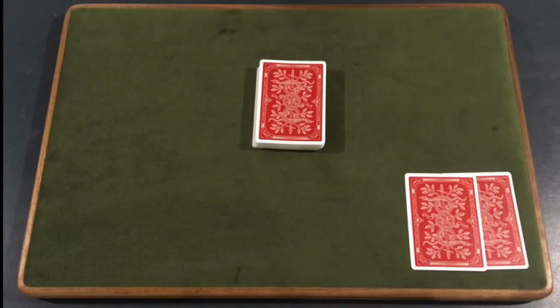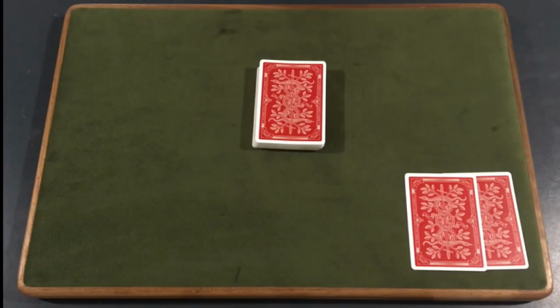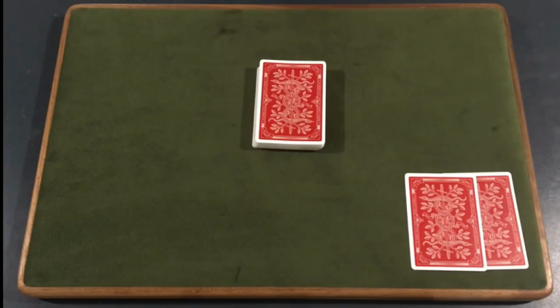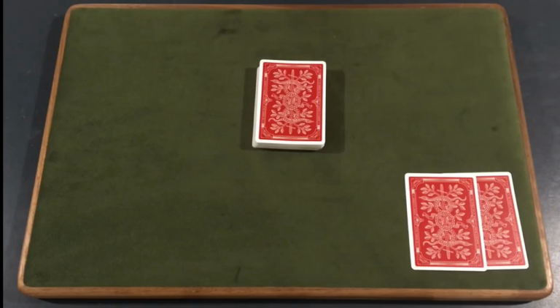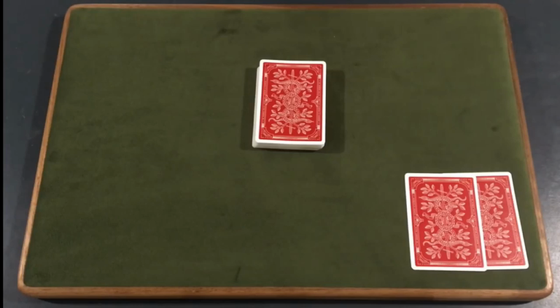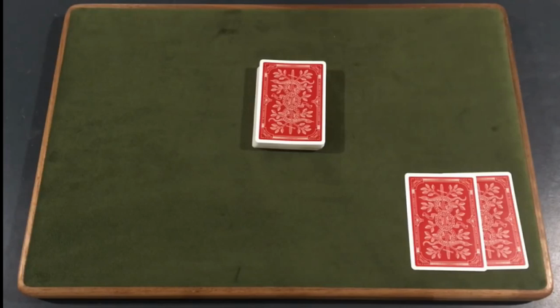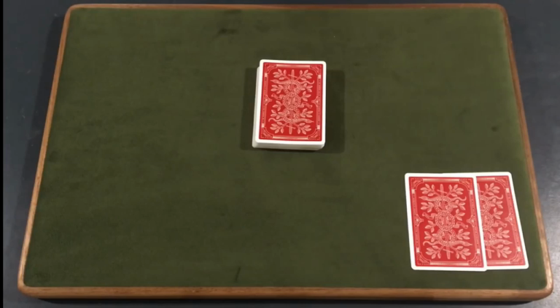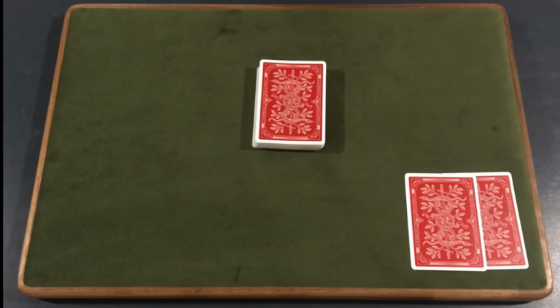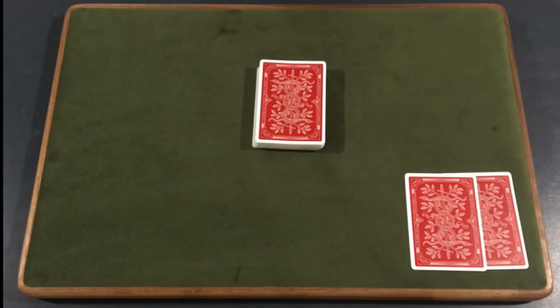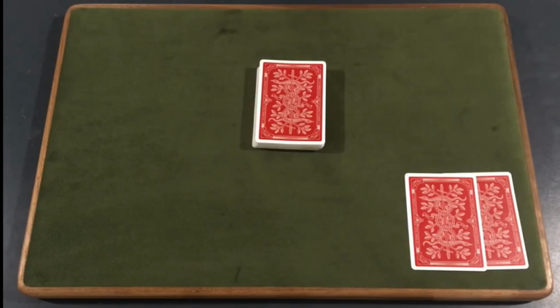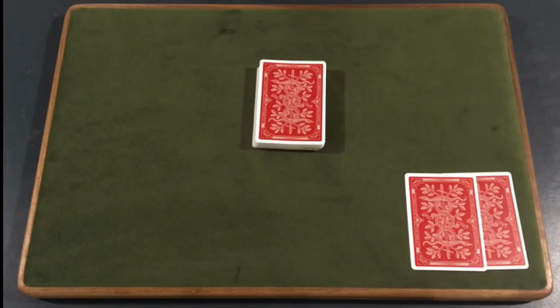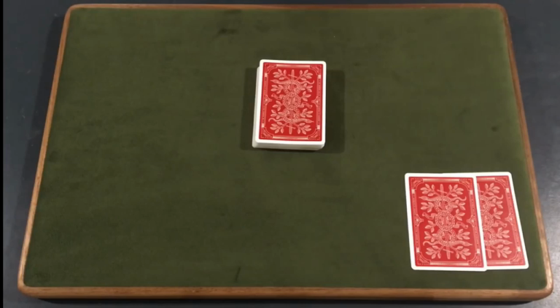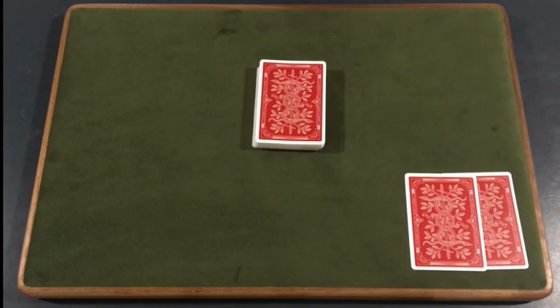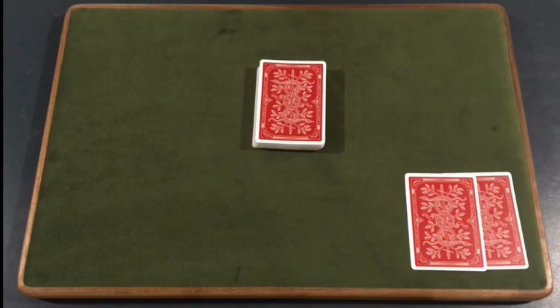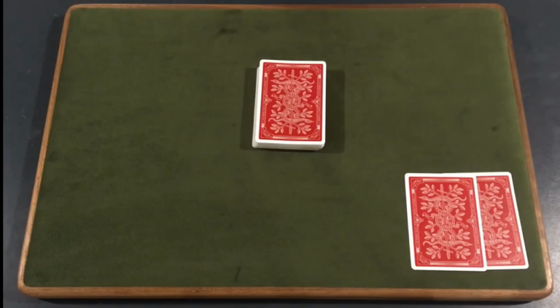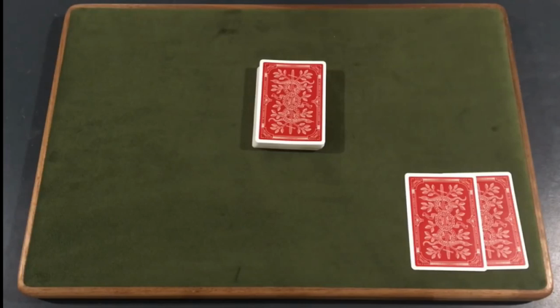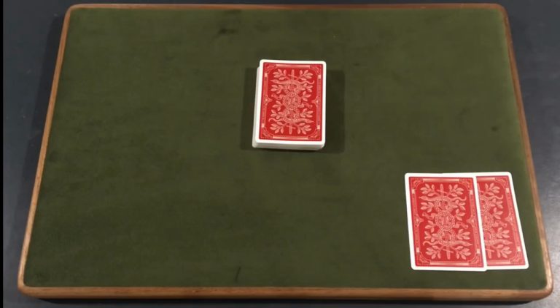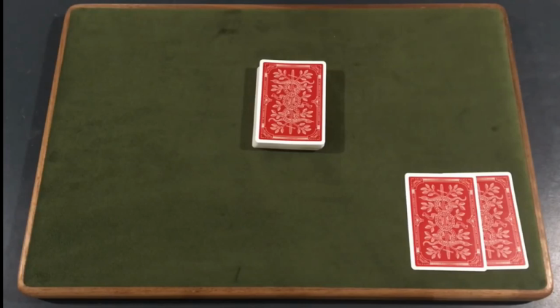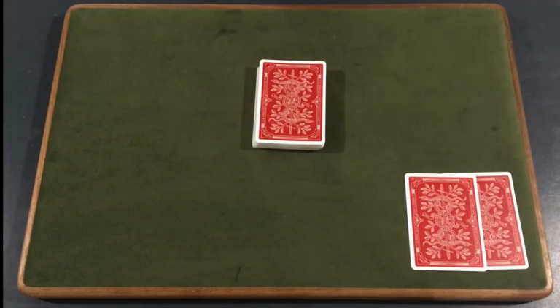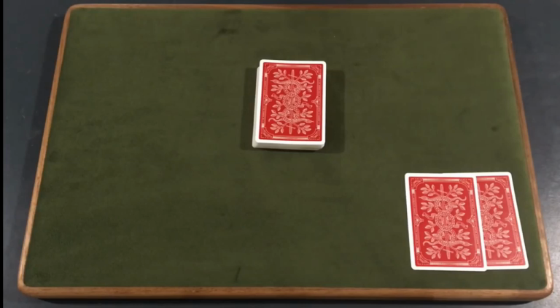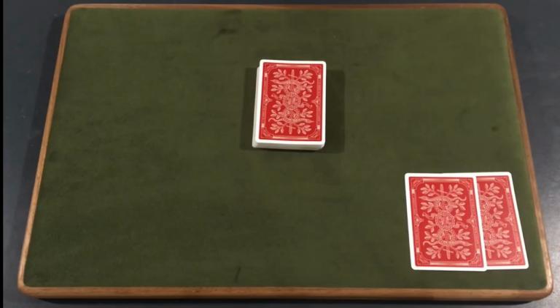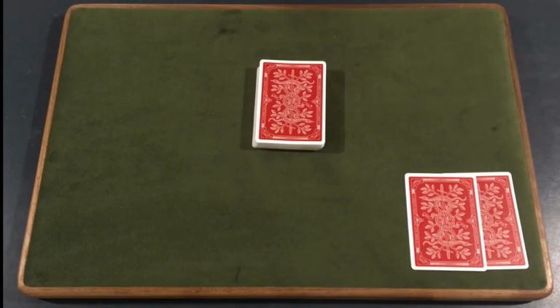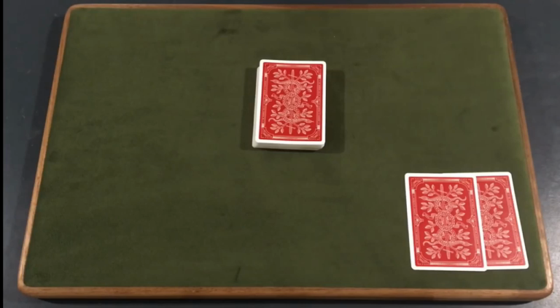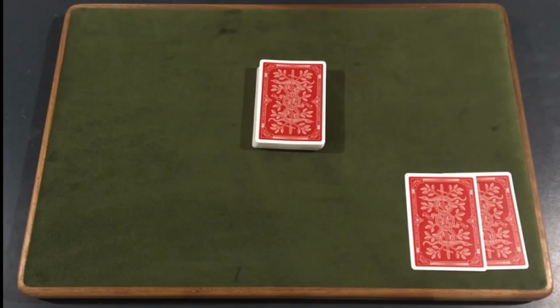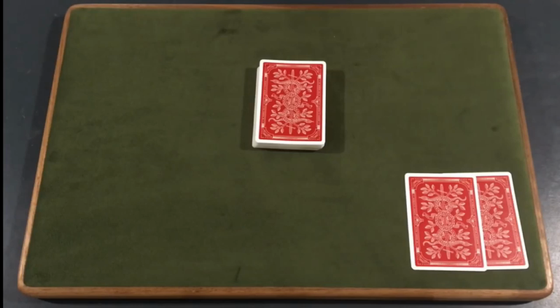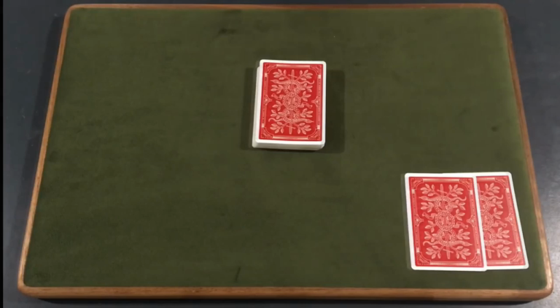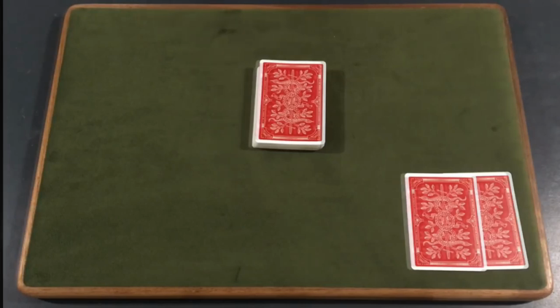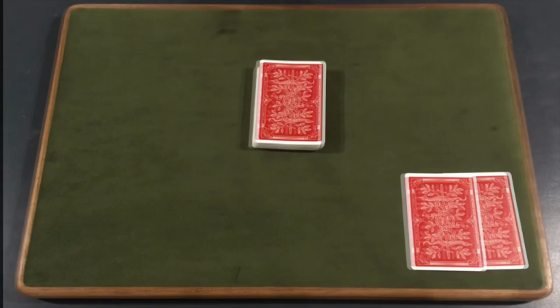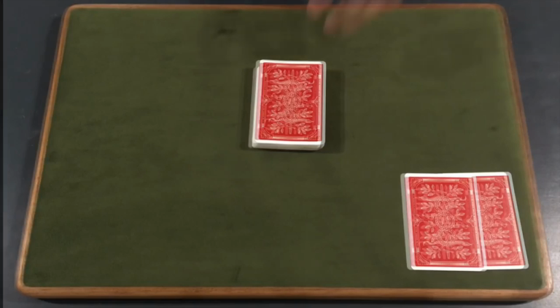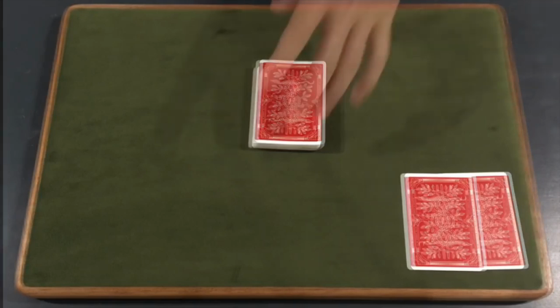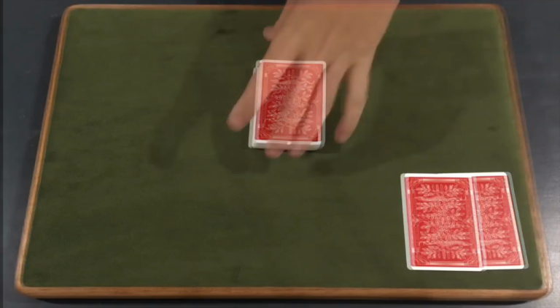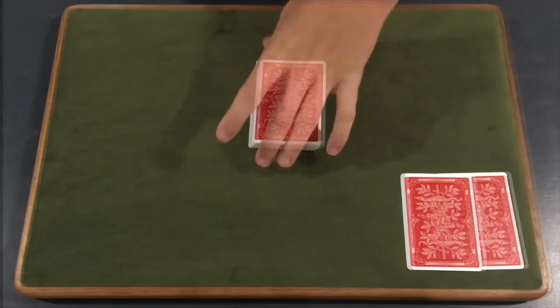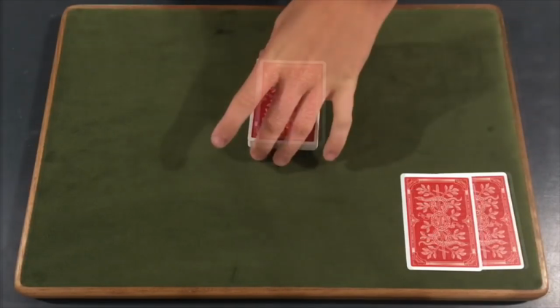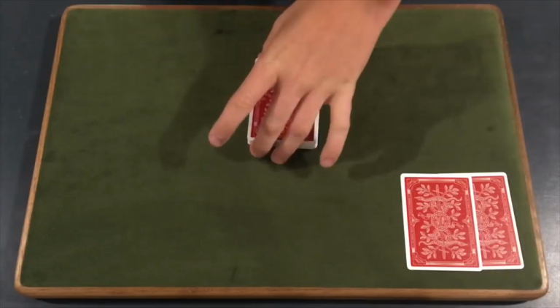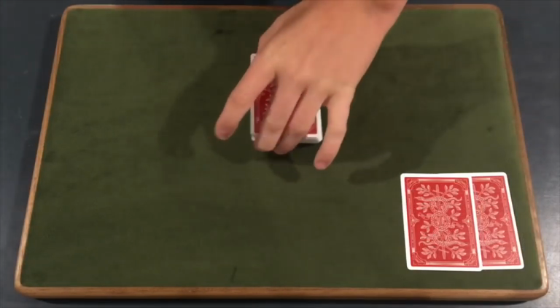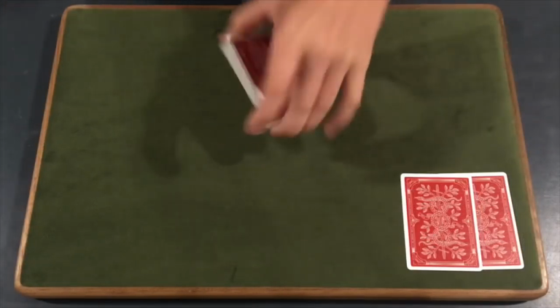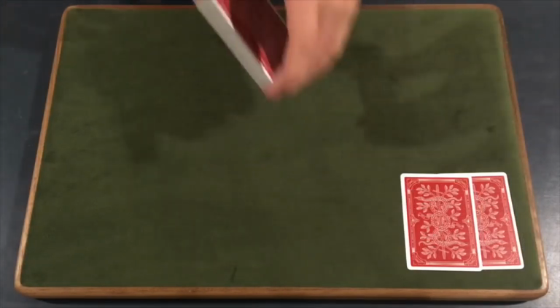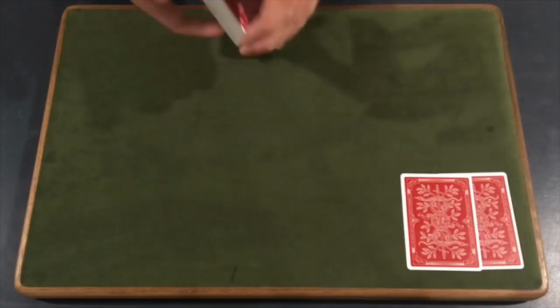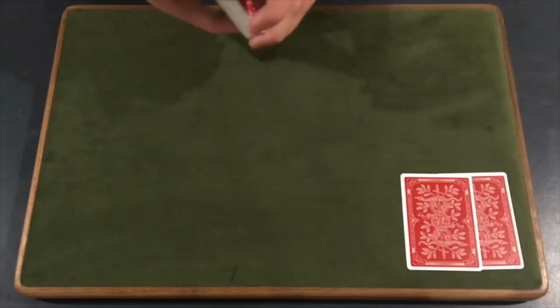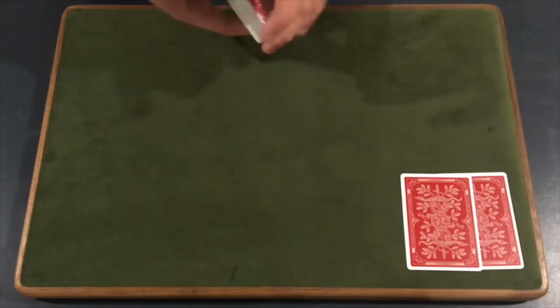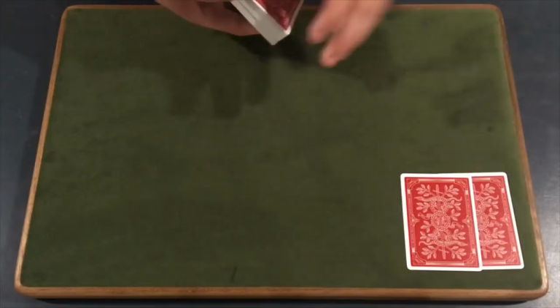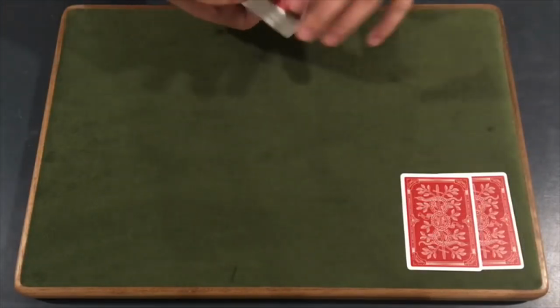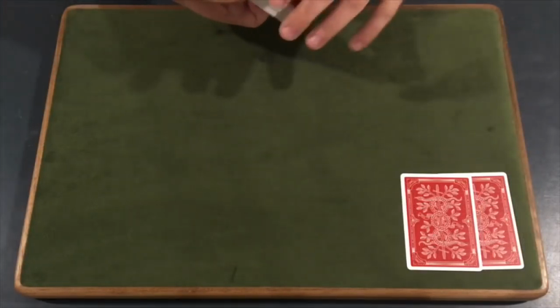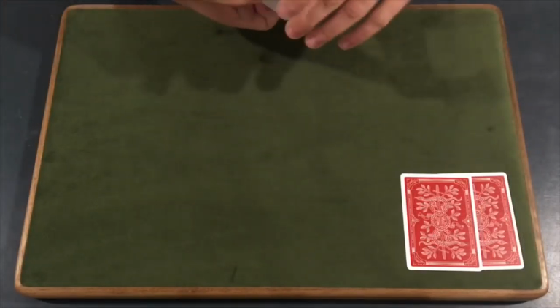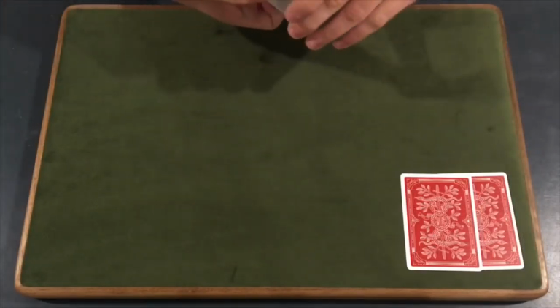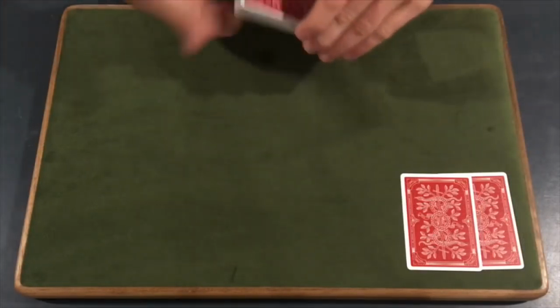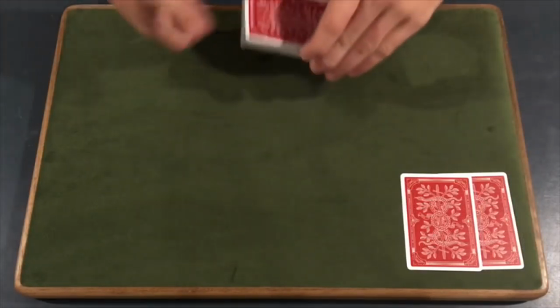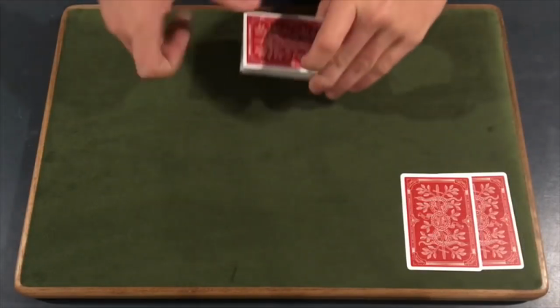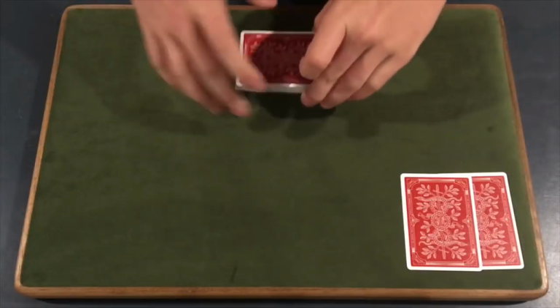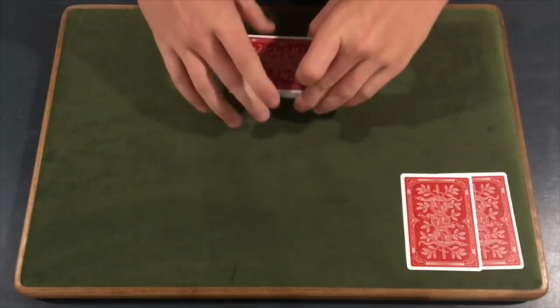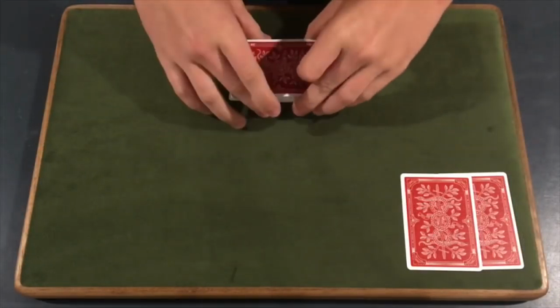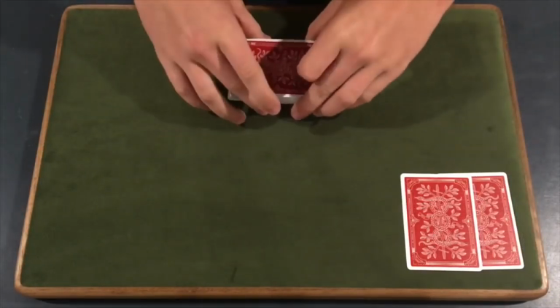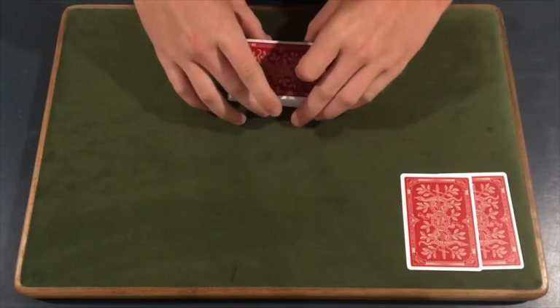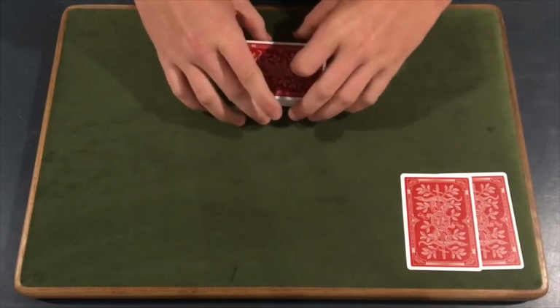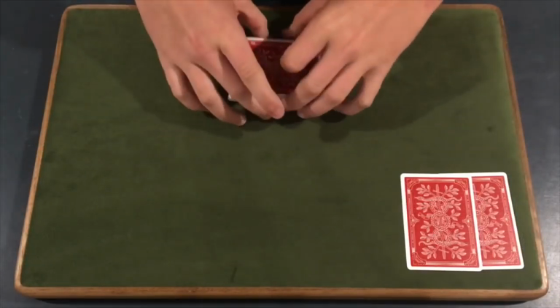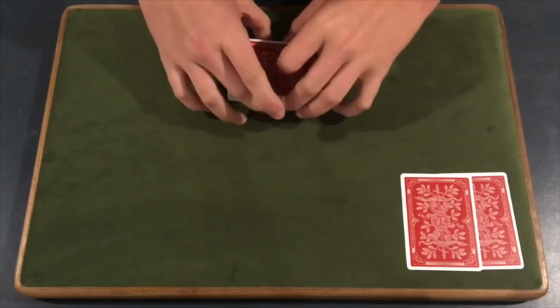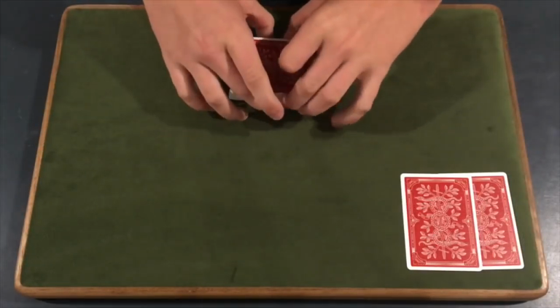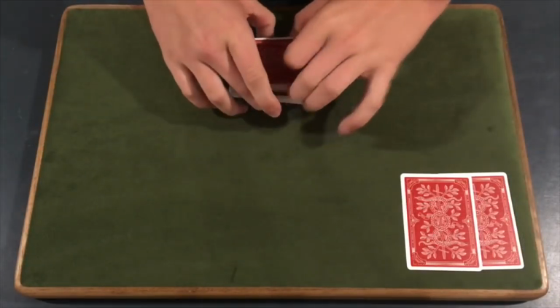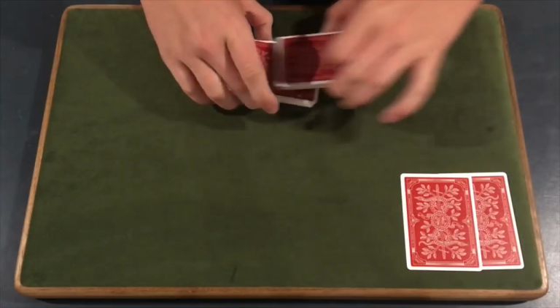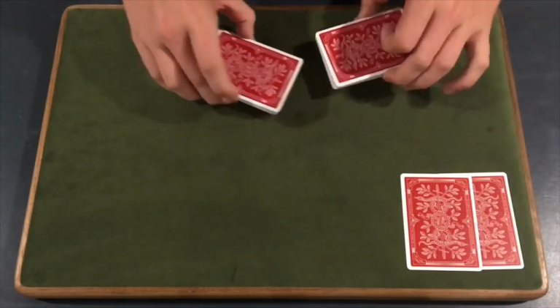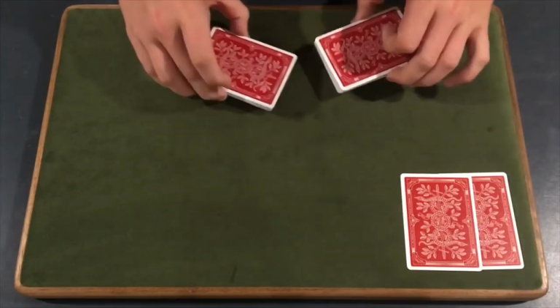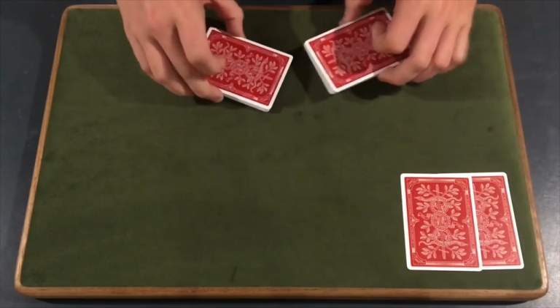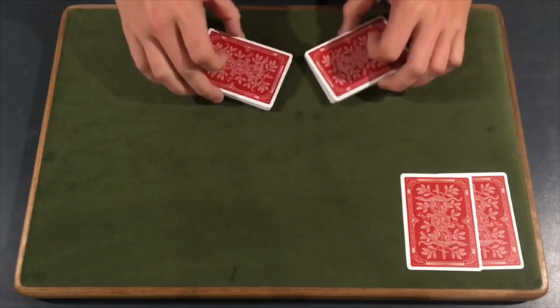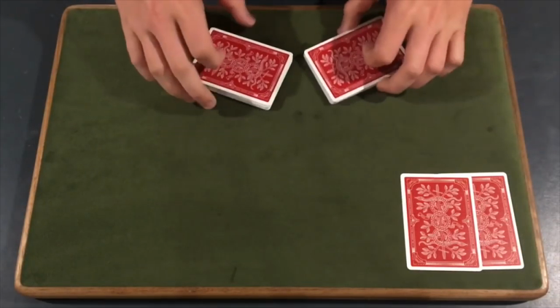Anyway, let's get straight into the card trick. For this really cool trick, let's go ahead and get into it by giving the deck a quick shuffle.